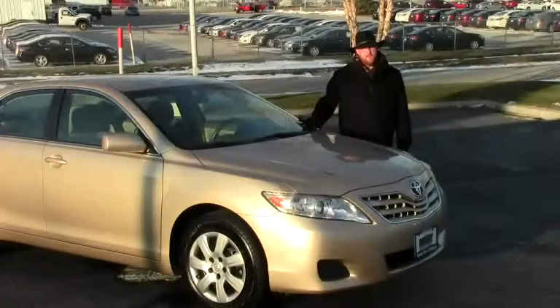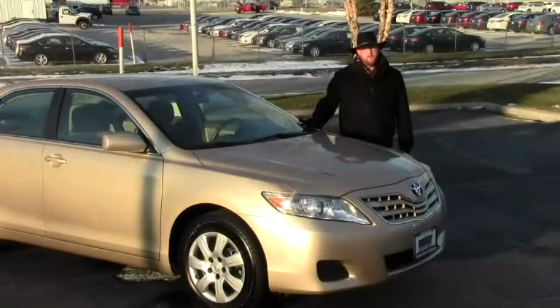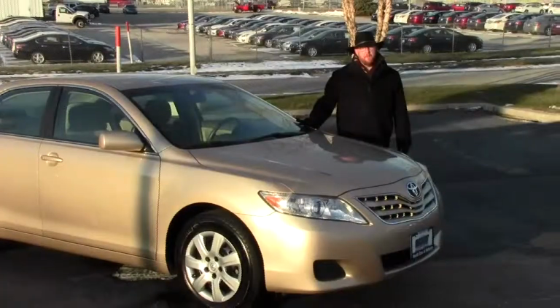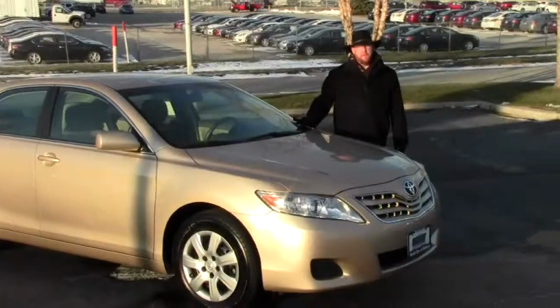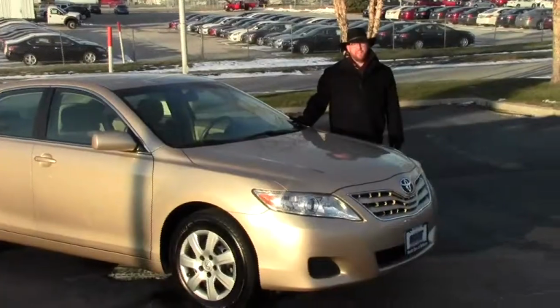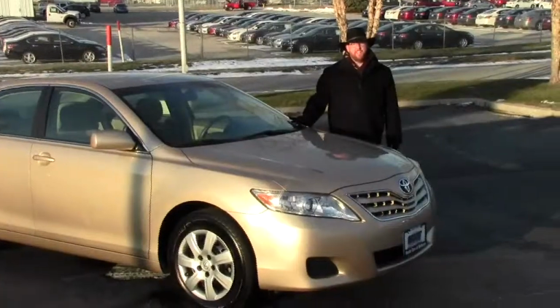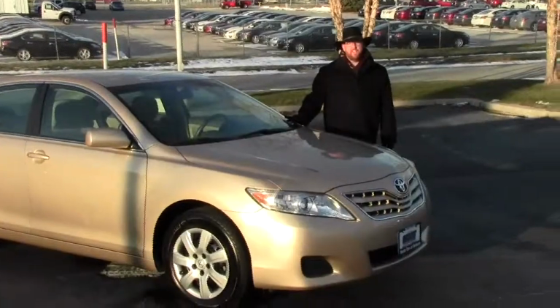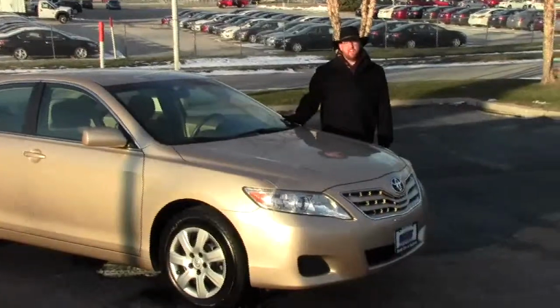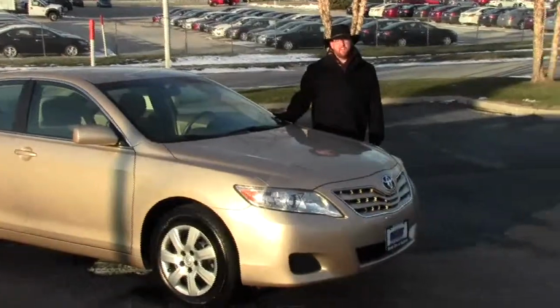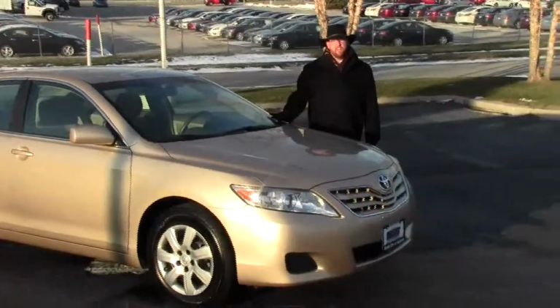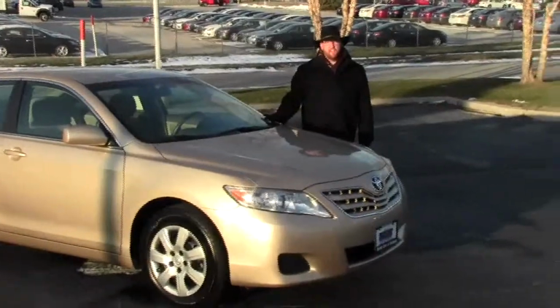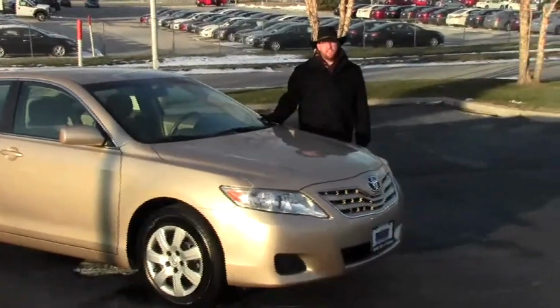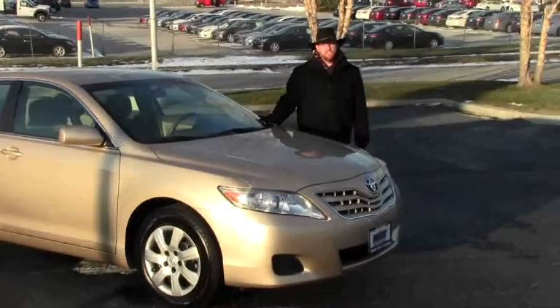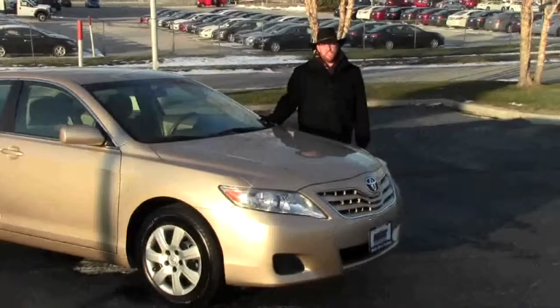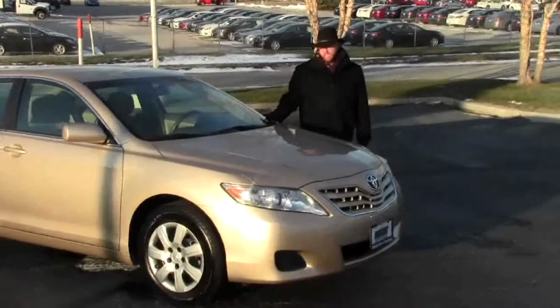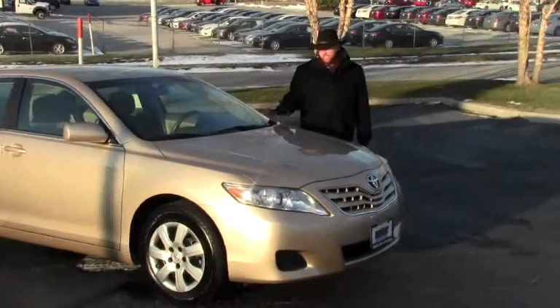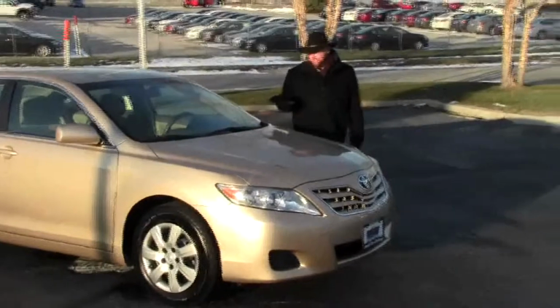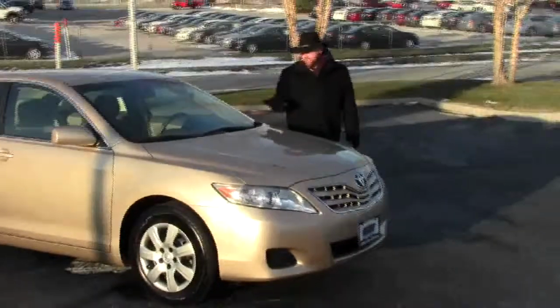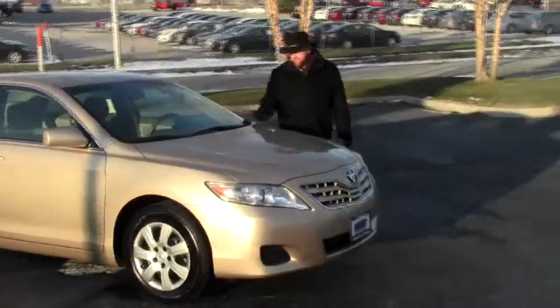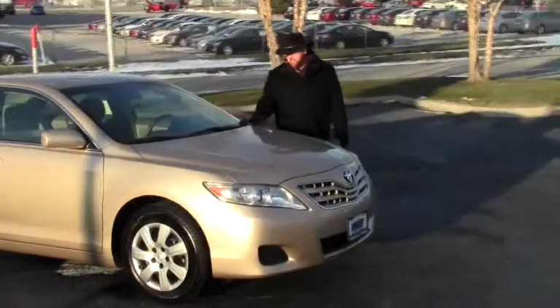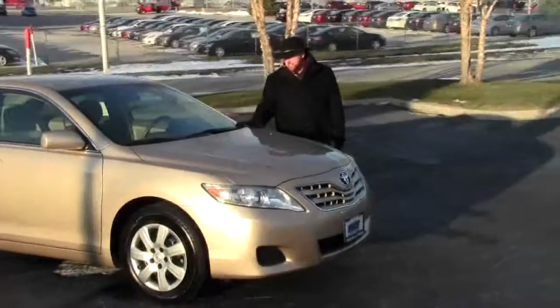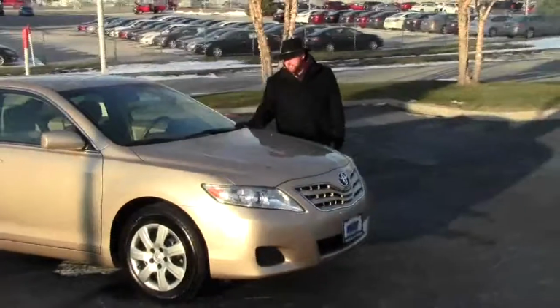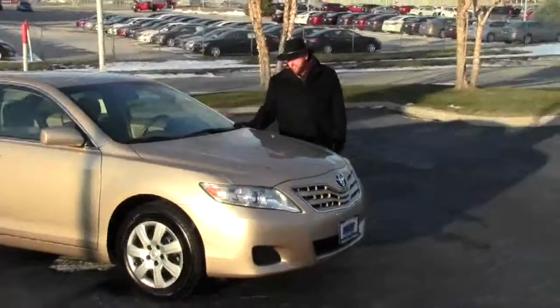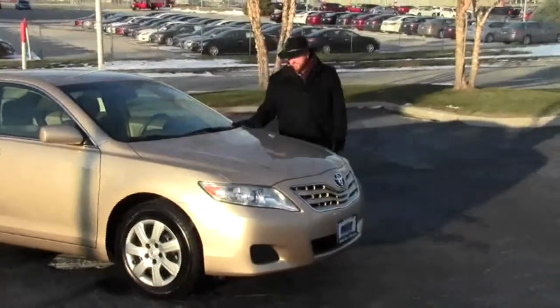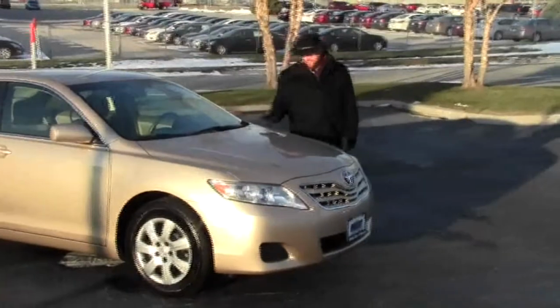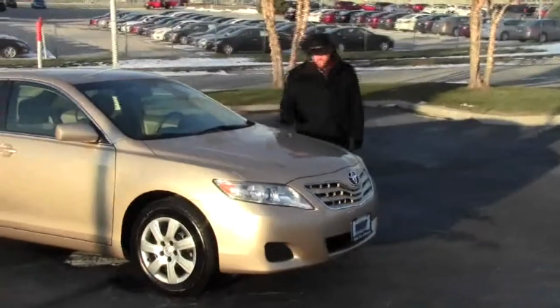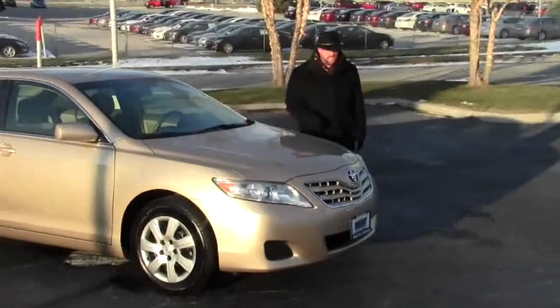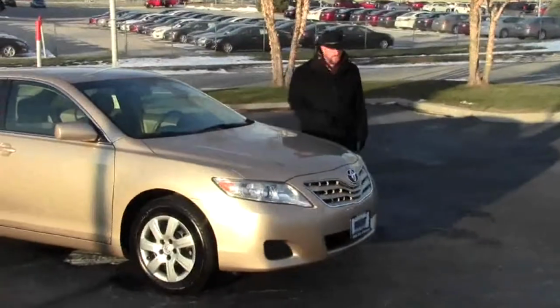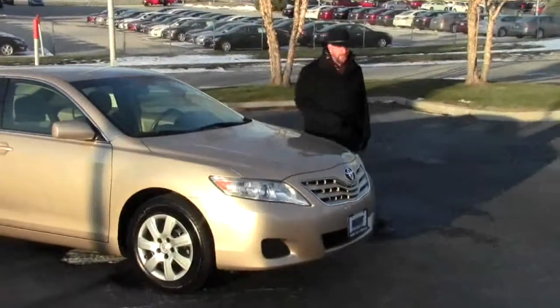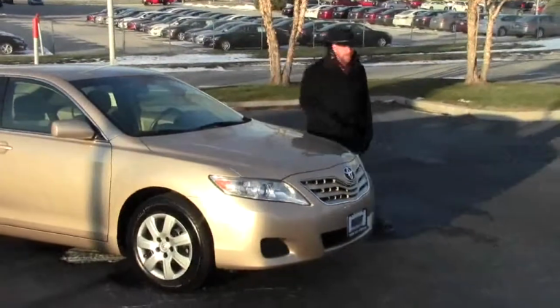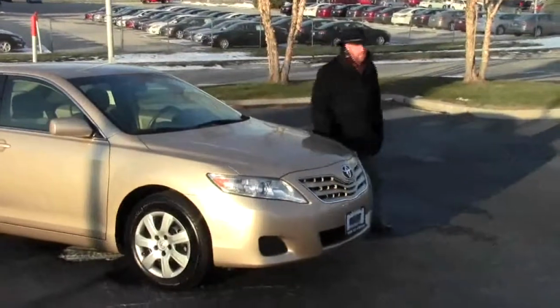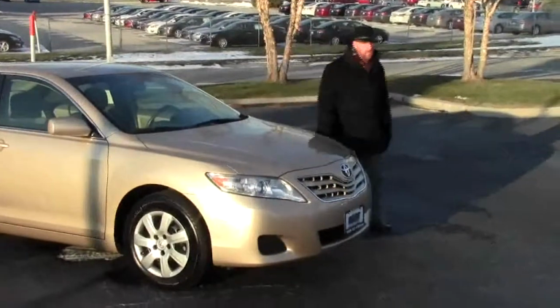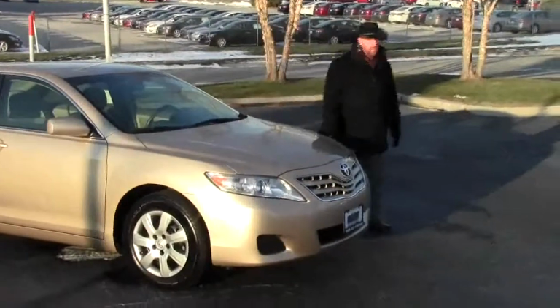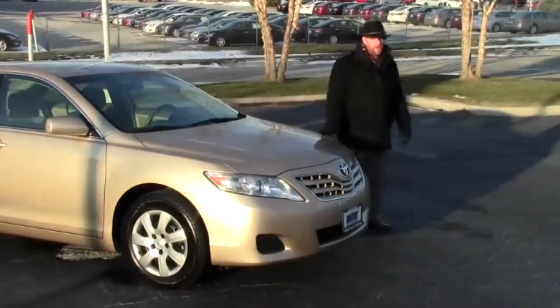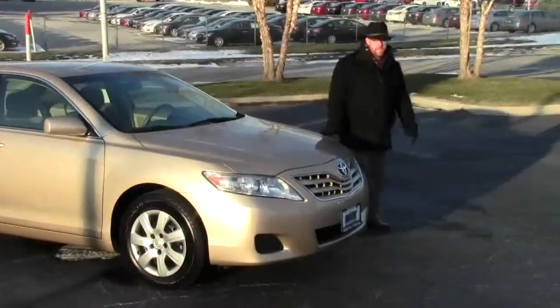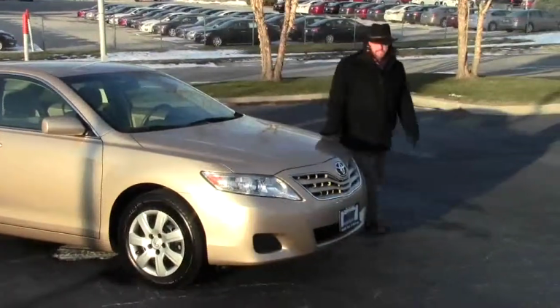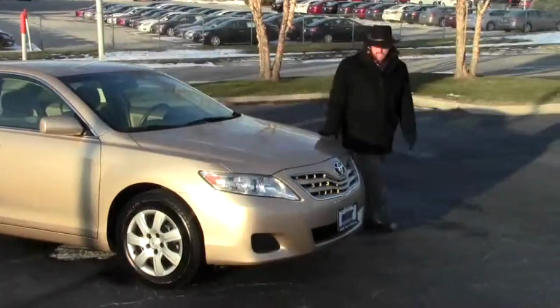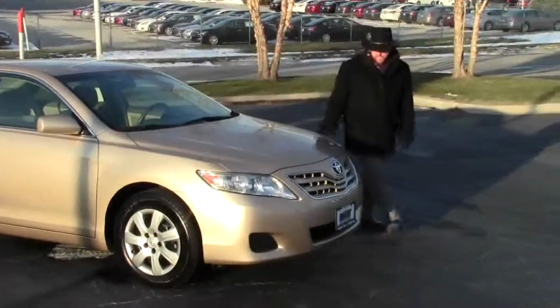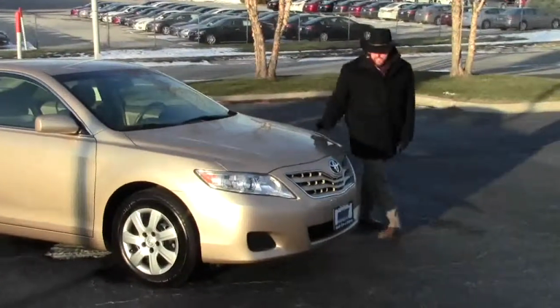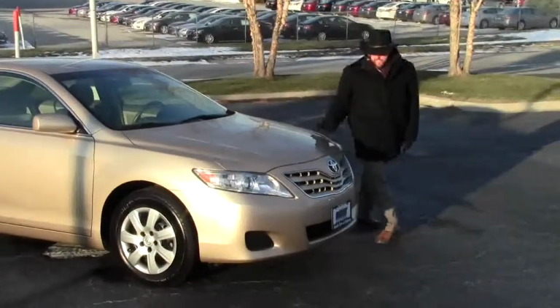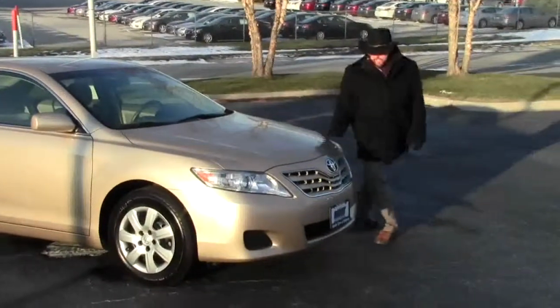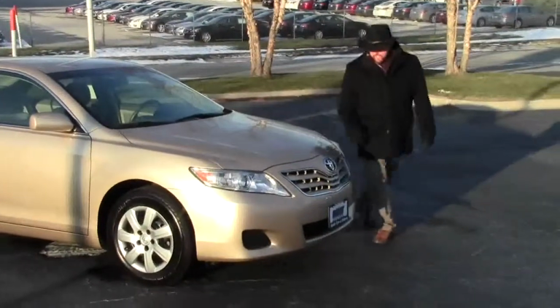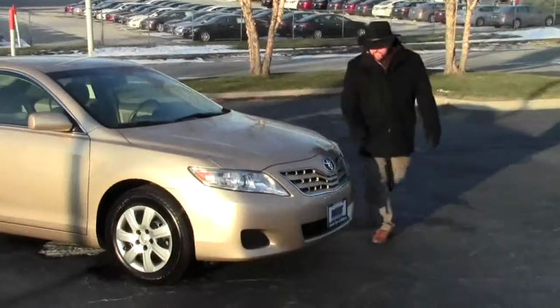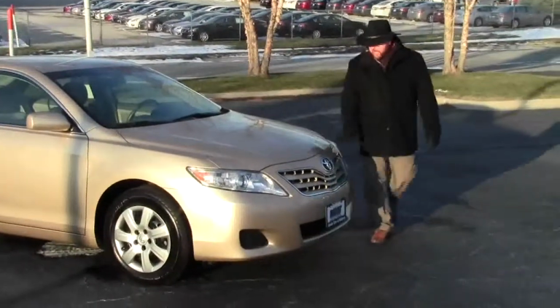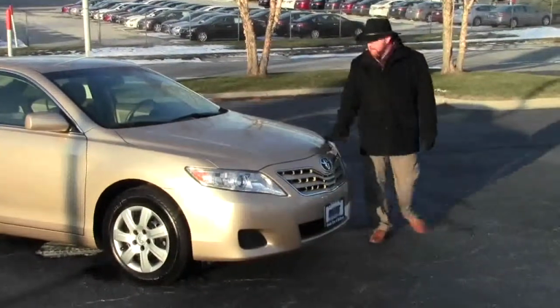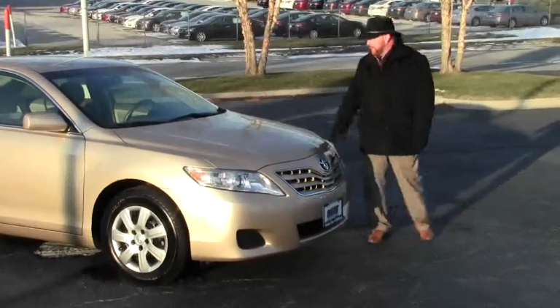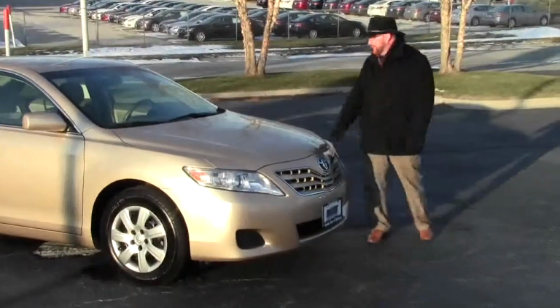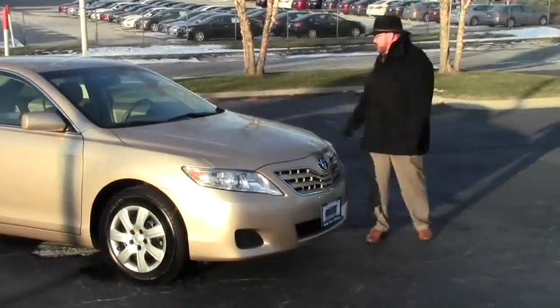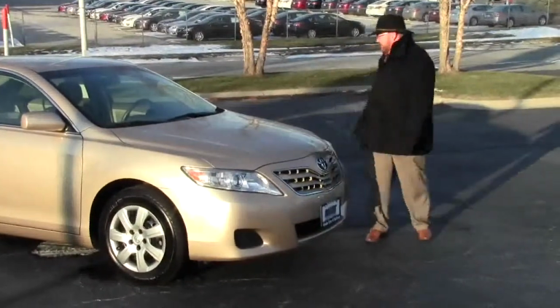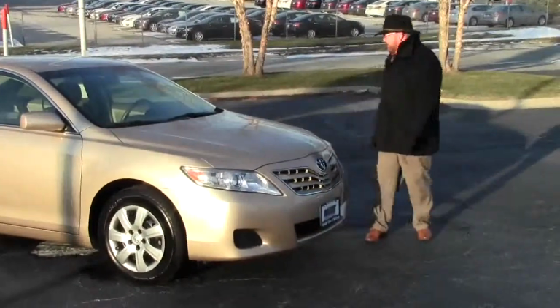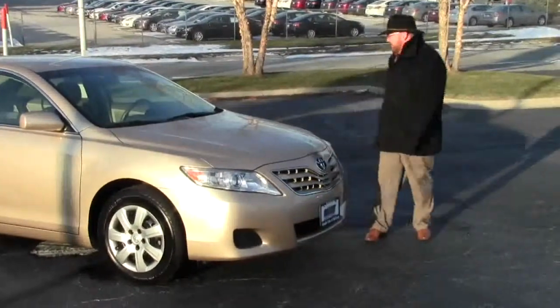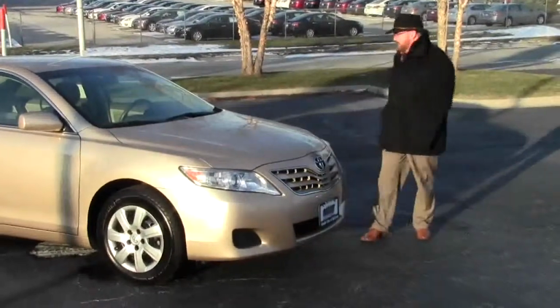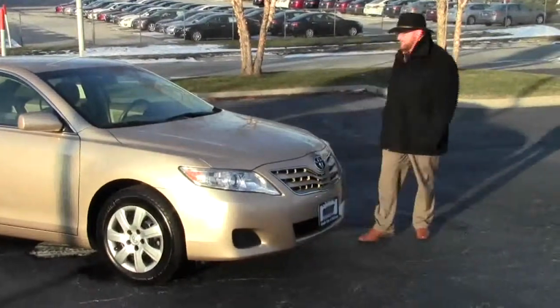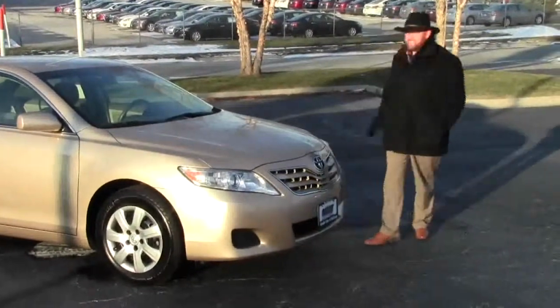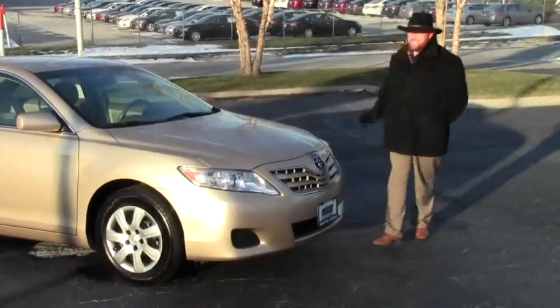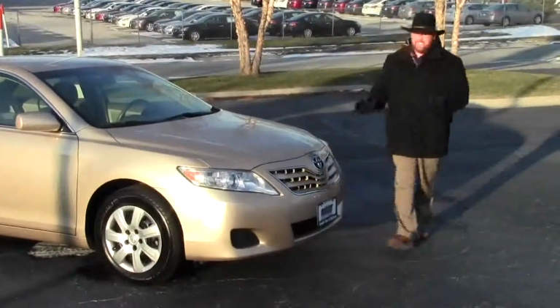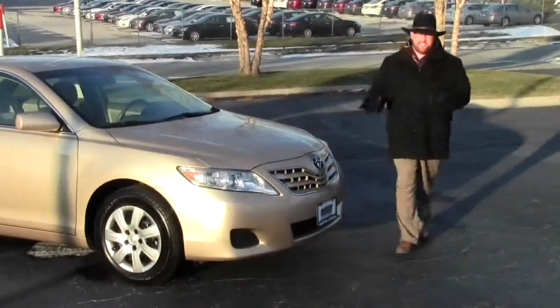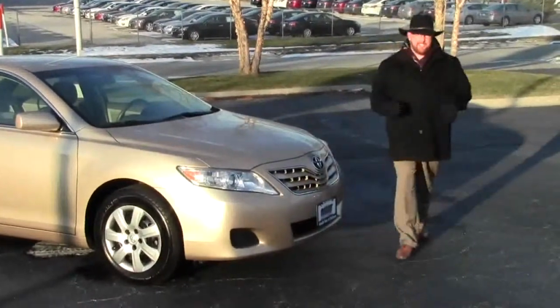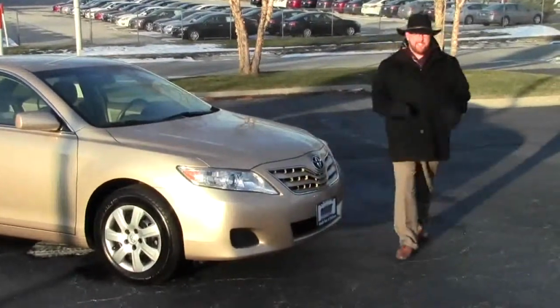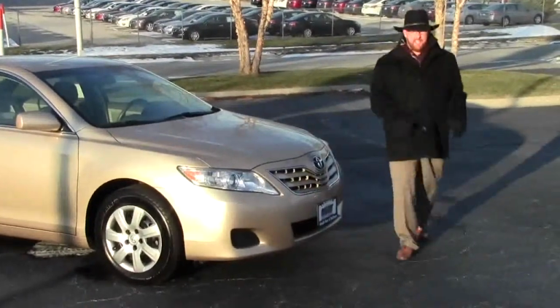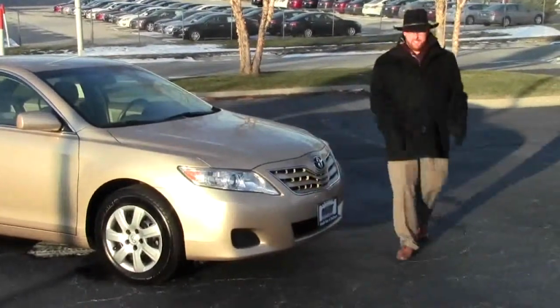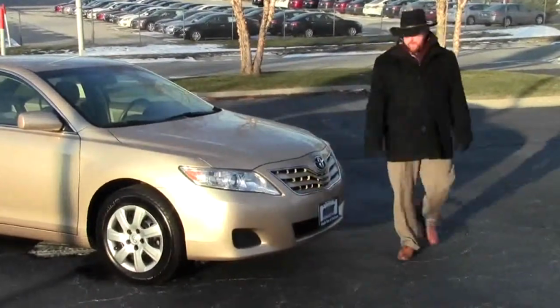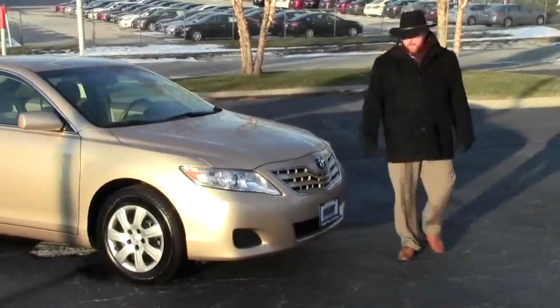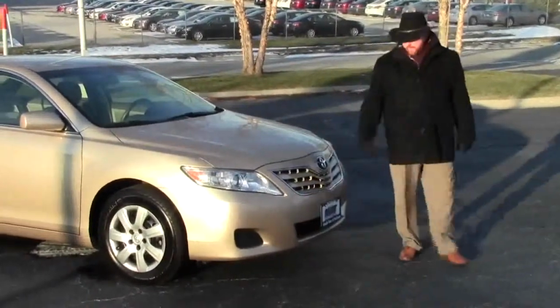Brian Kelly here for the Honda Giant, here to show you this 2010 Toyota Camry LE. Just came in on trade, has 66,000 miles.